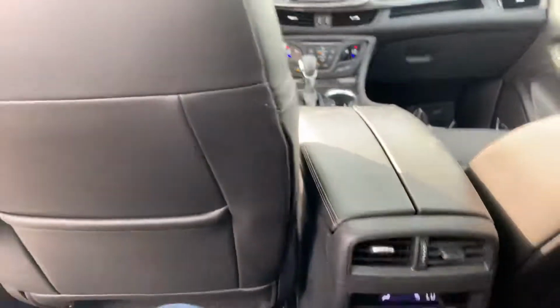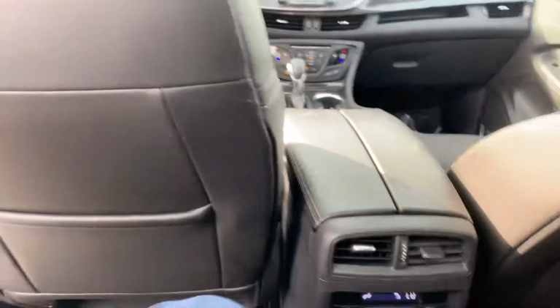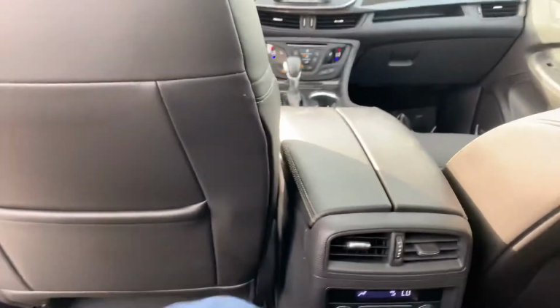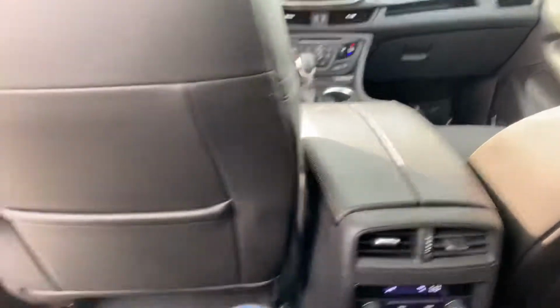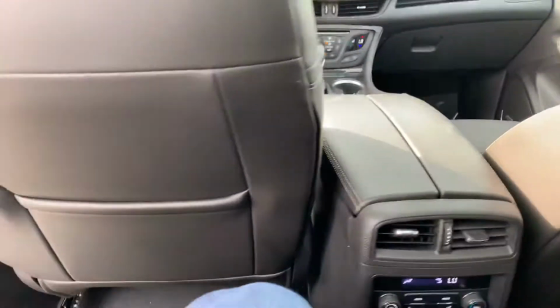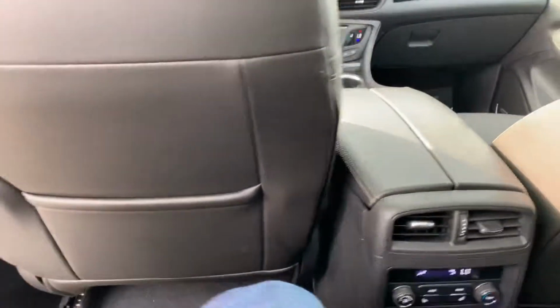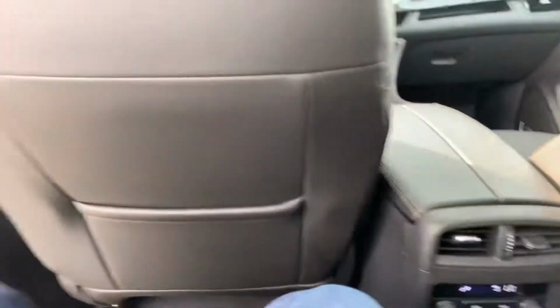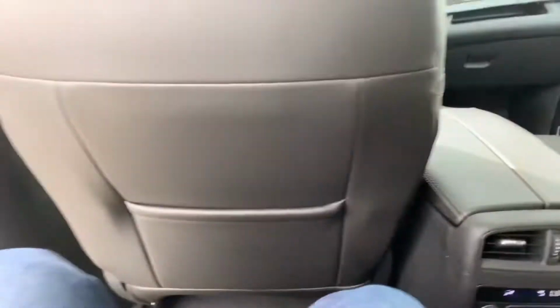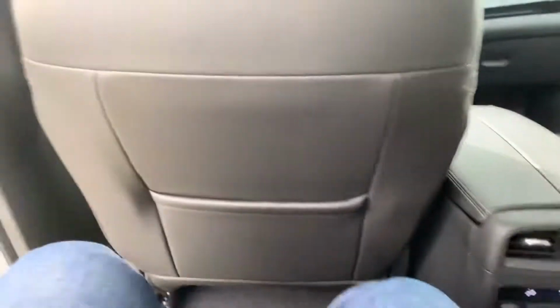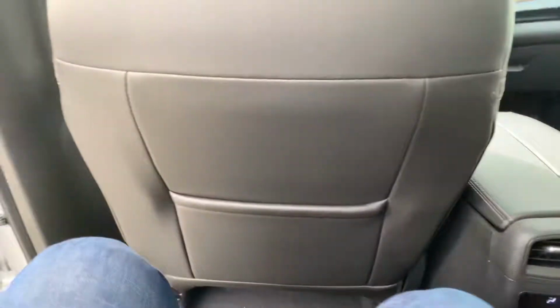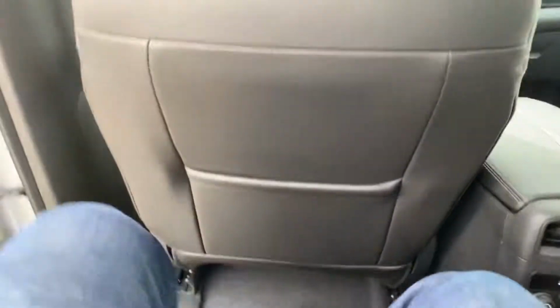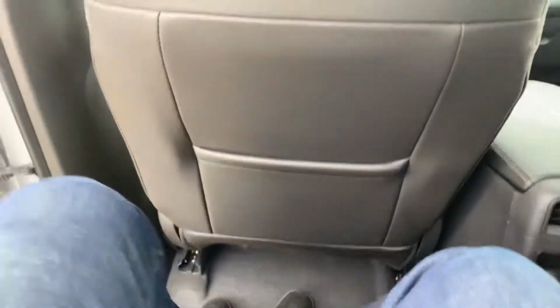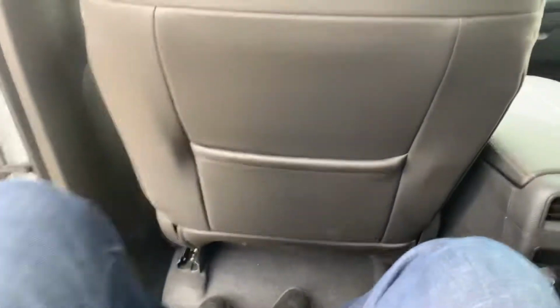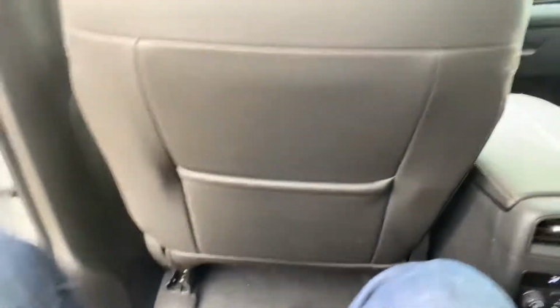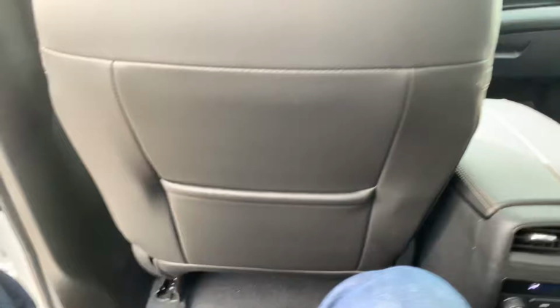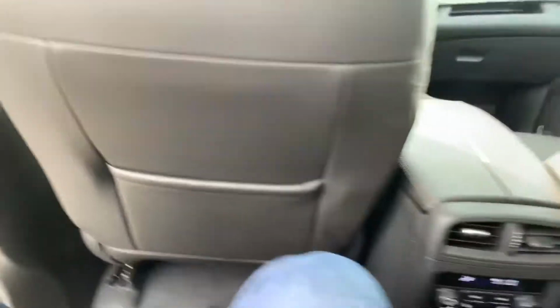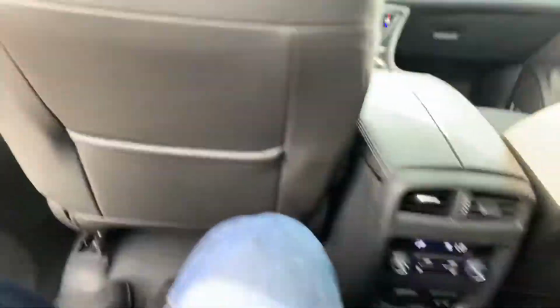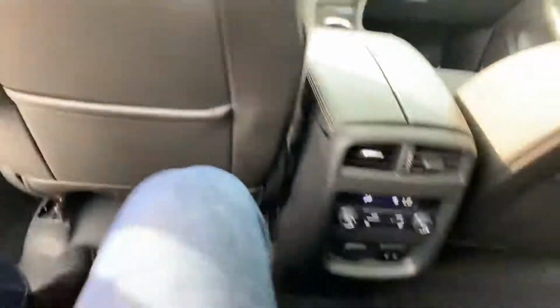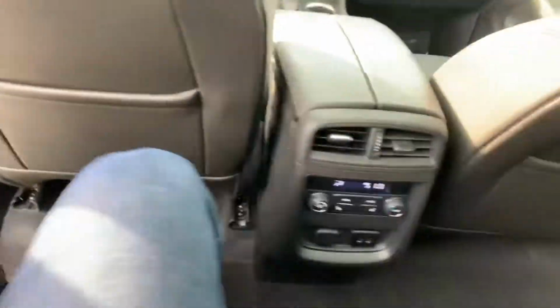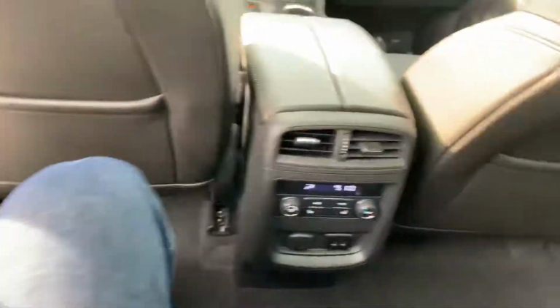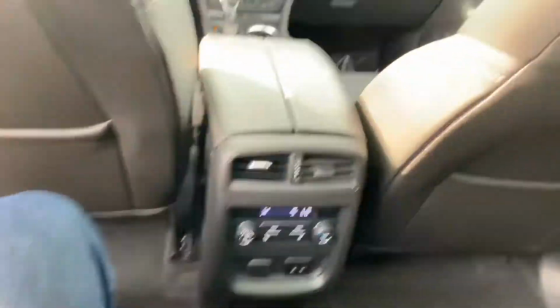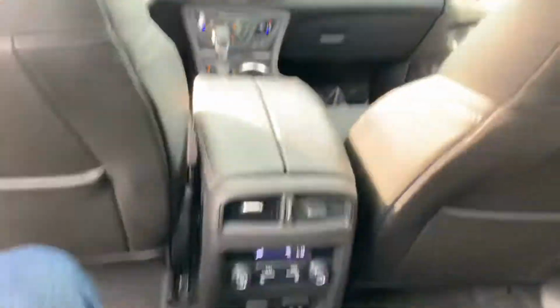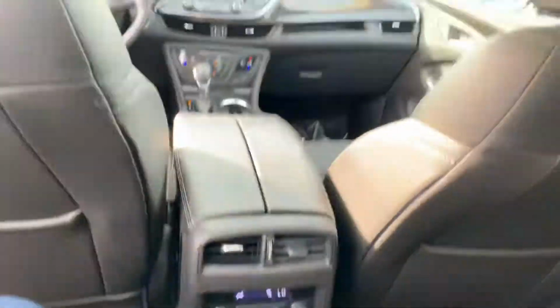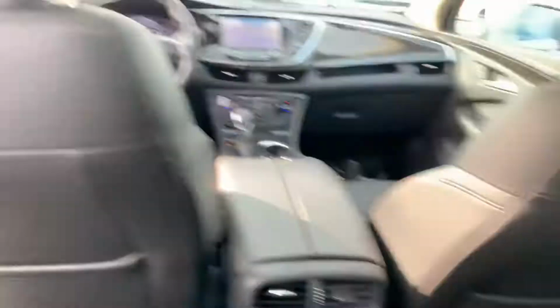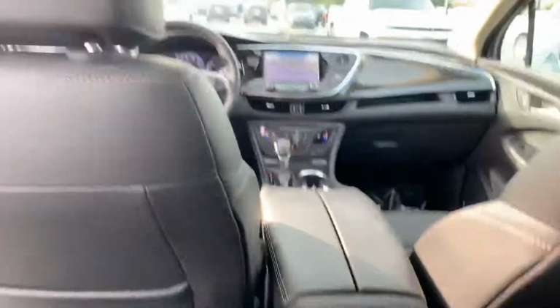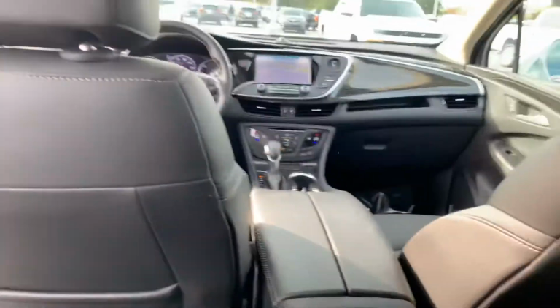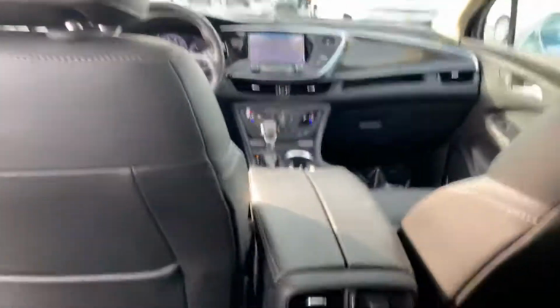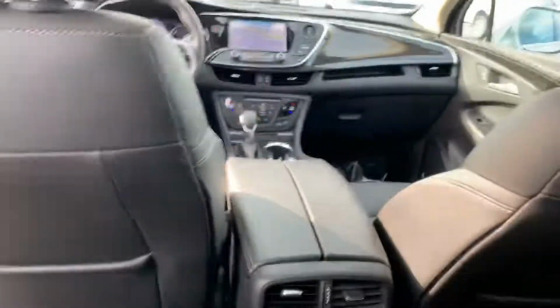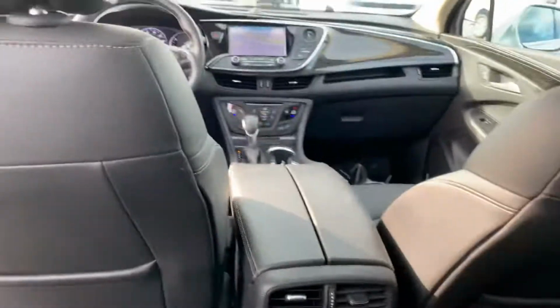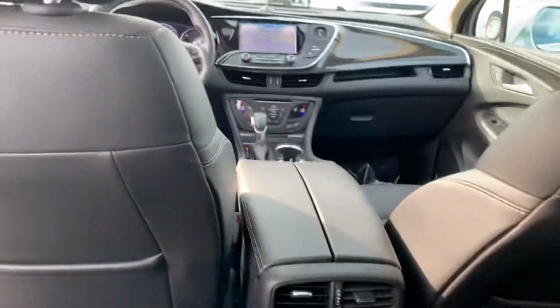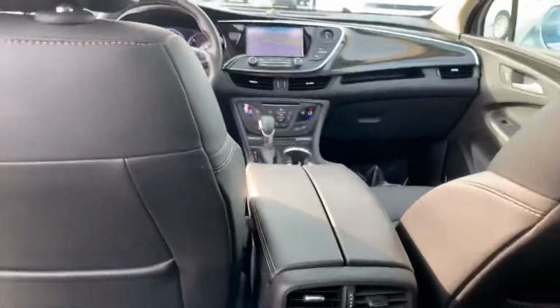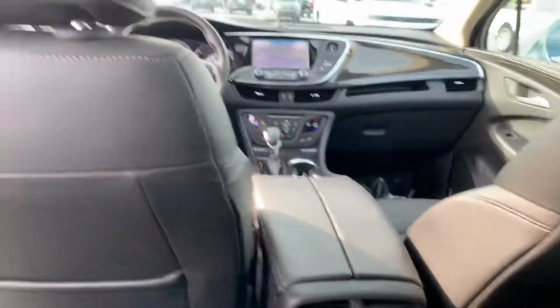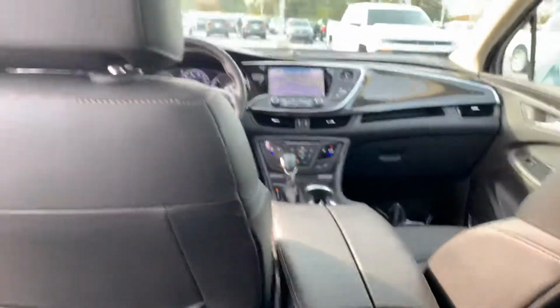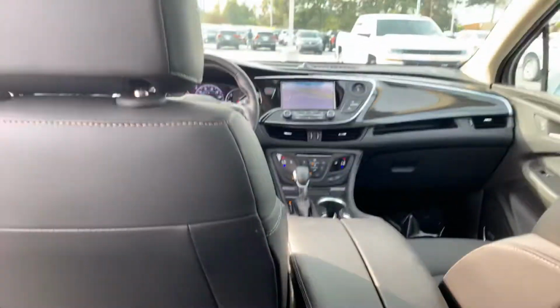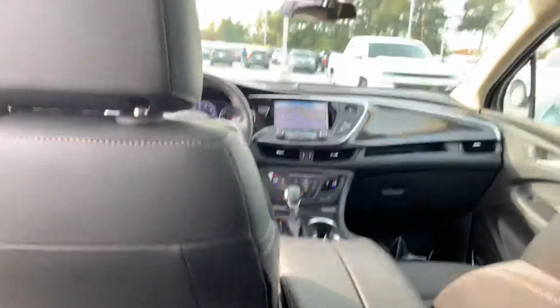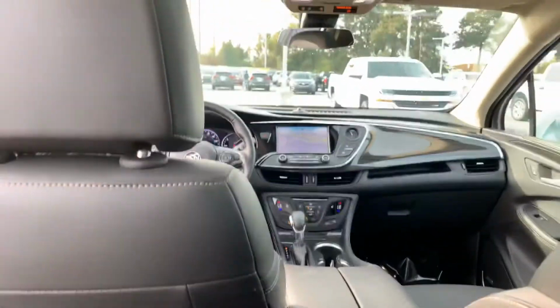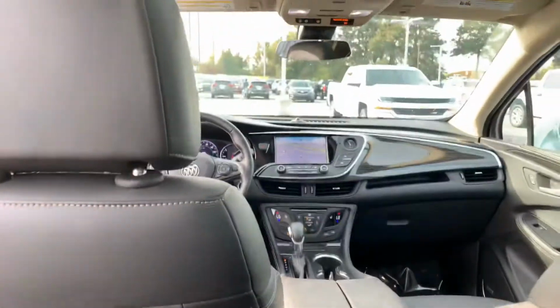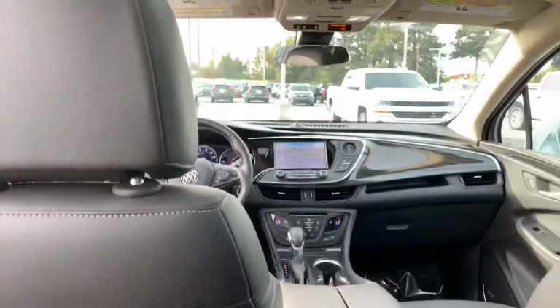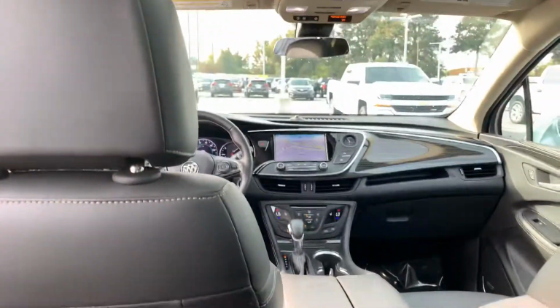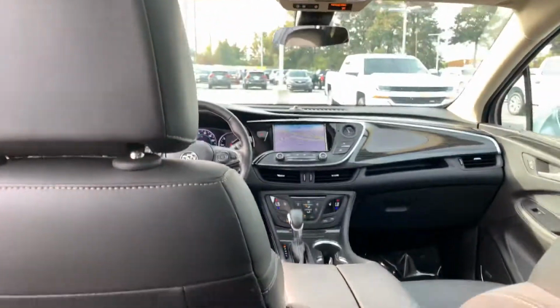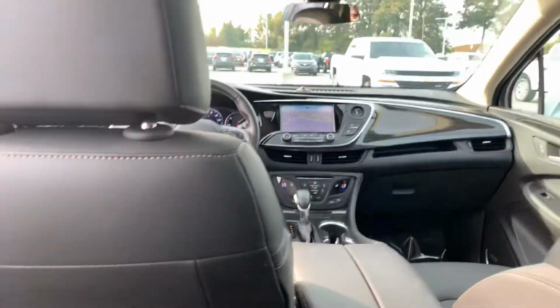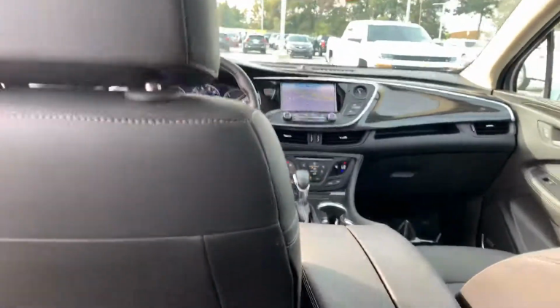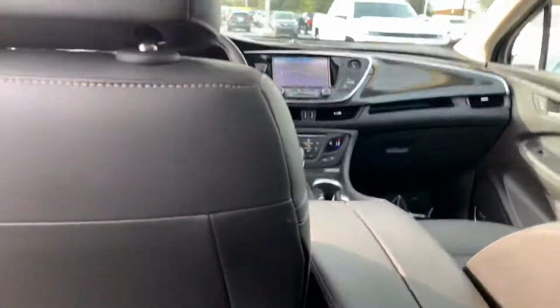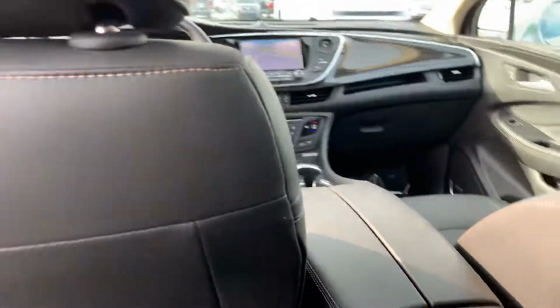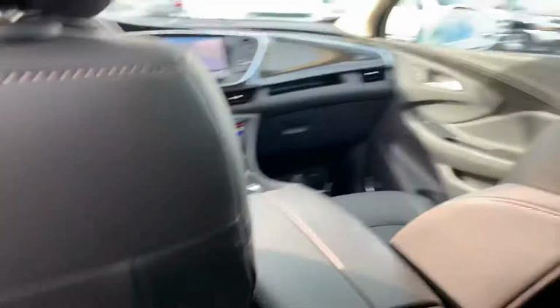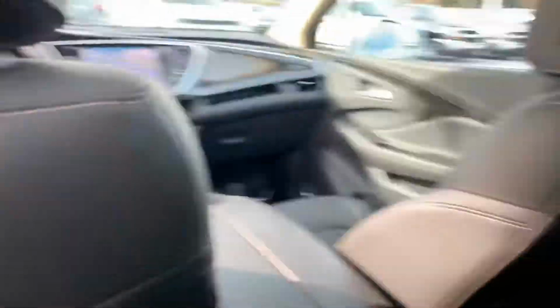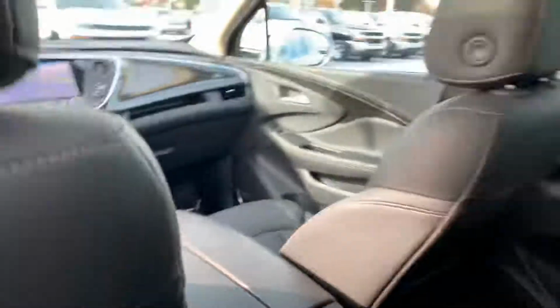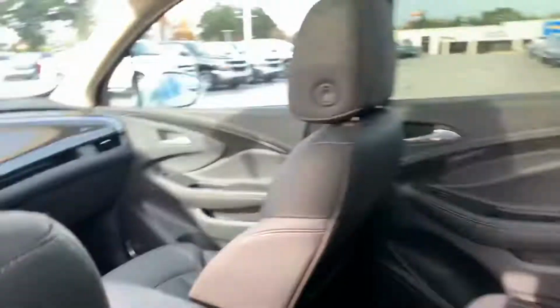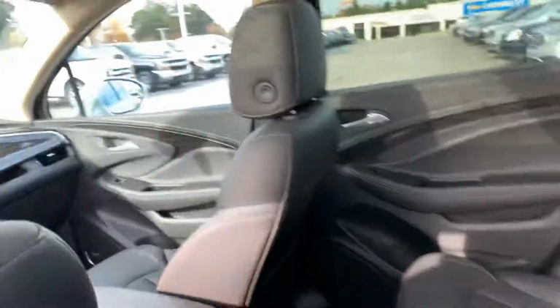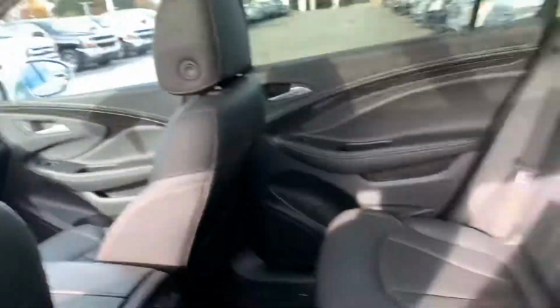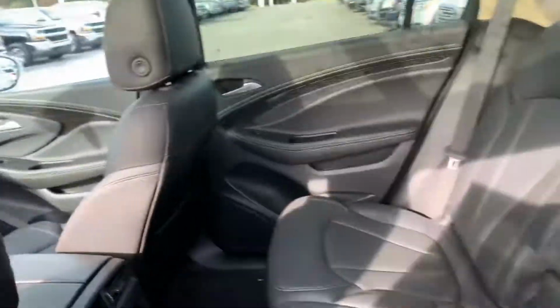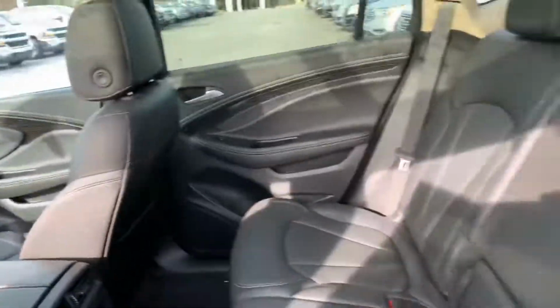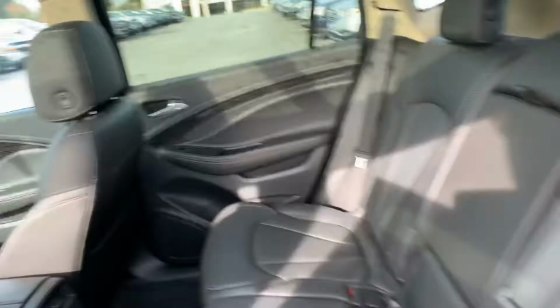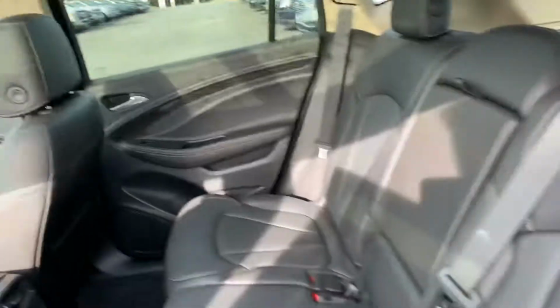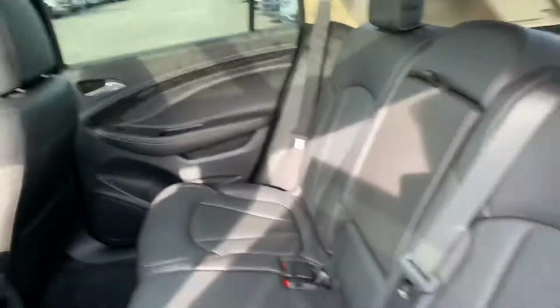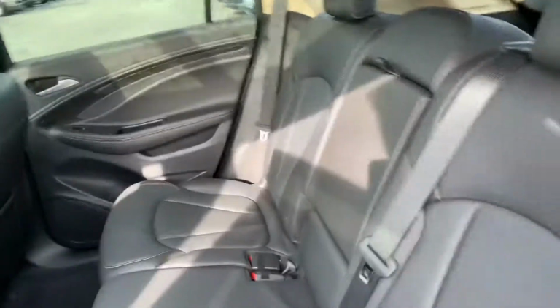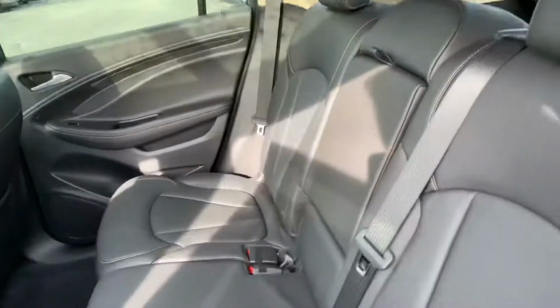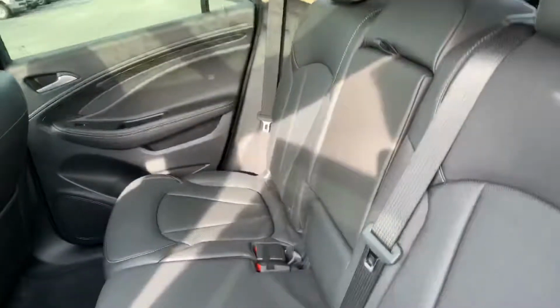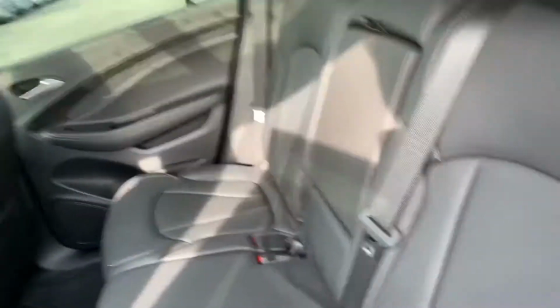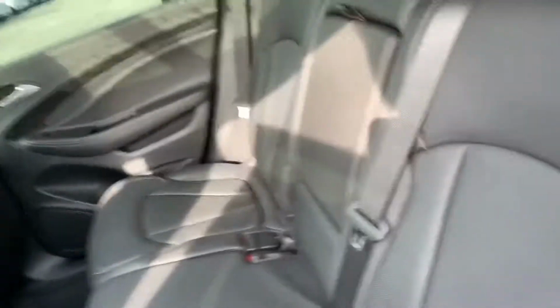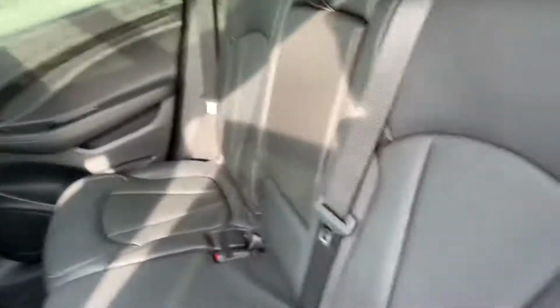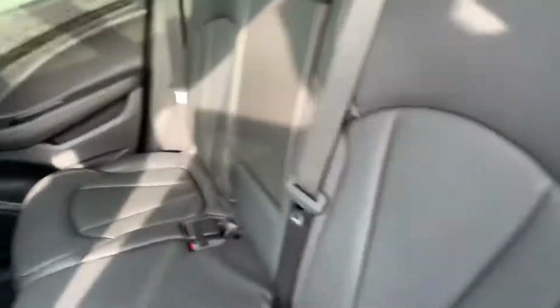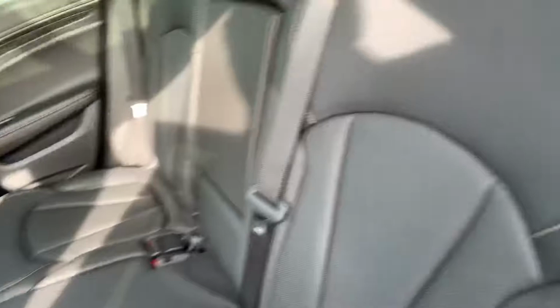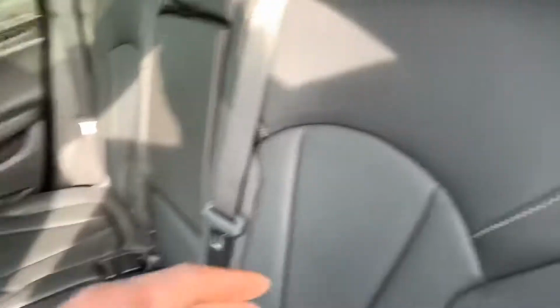A lot of leg room sitting here in the back, and these seats have a slight recline making it very comfortable.